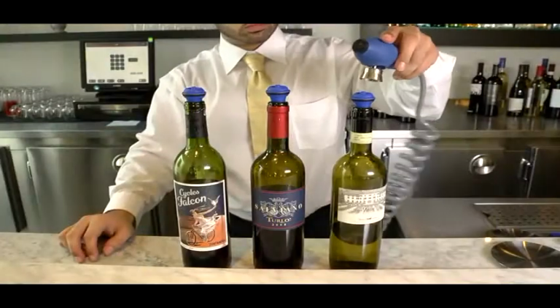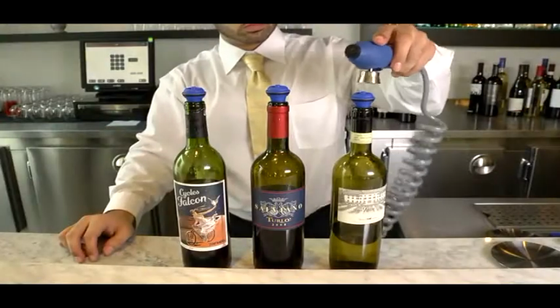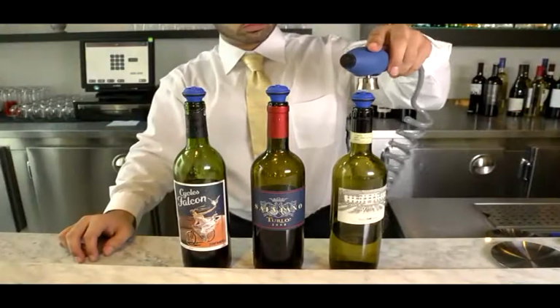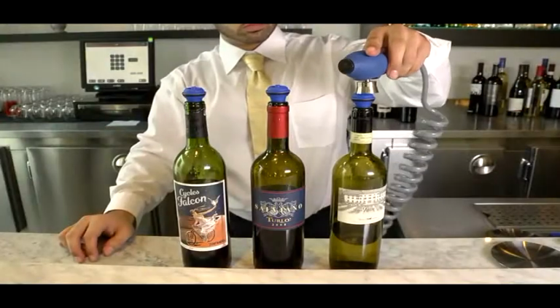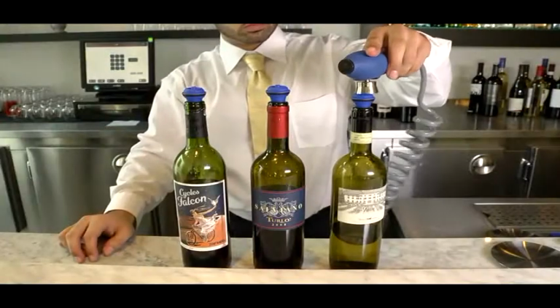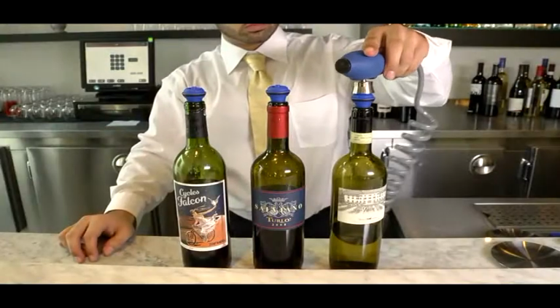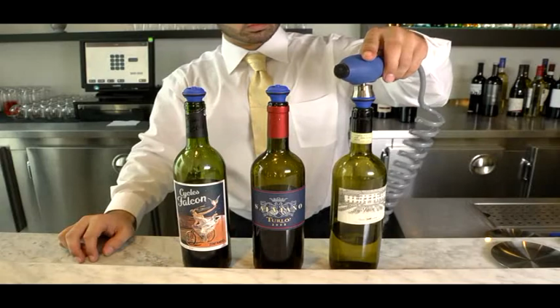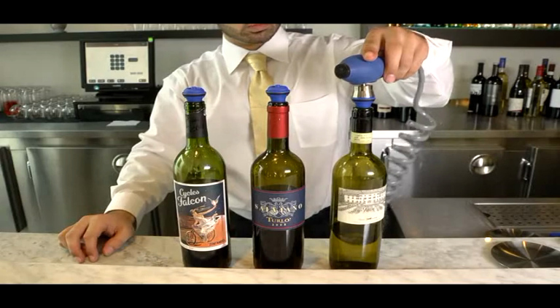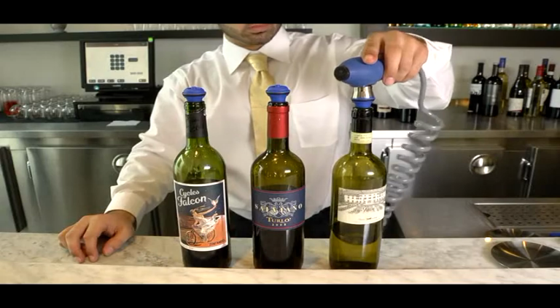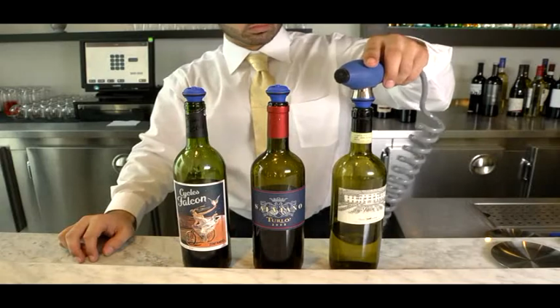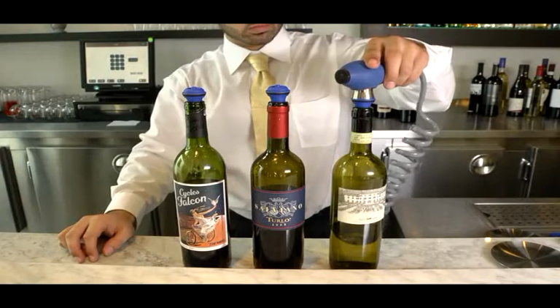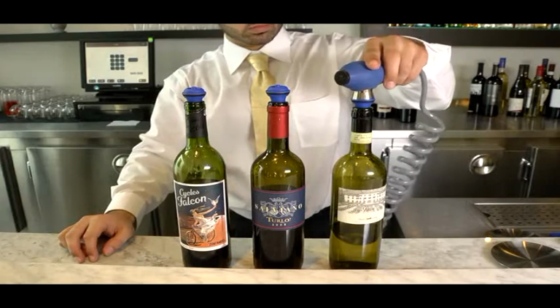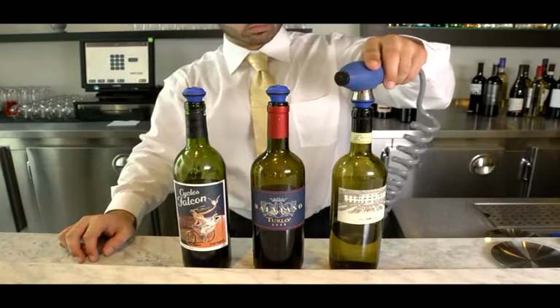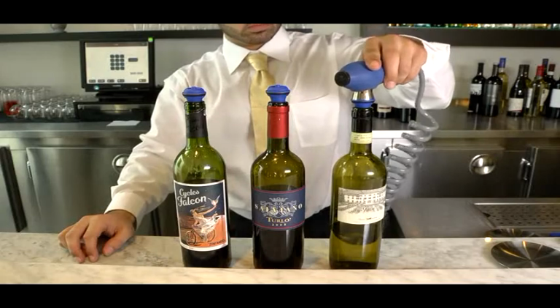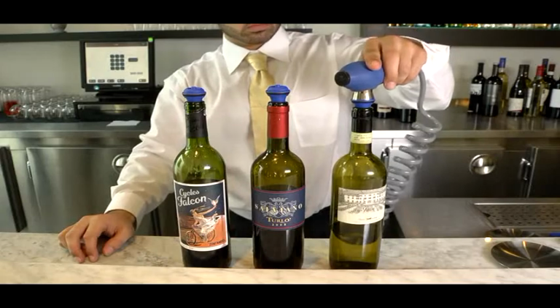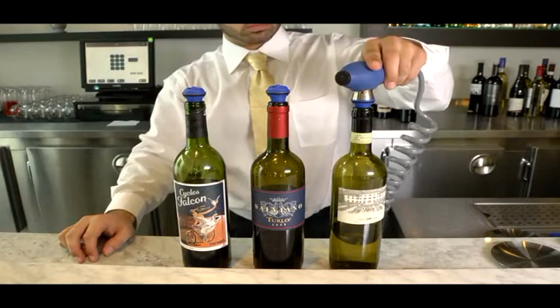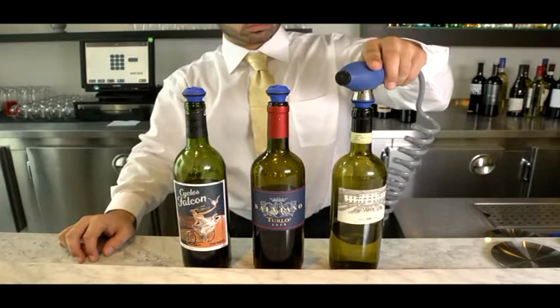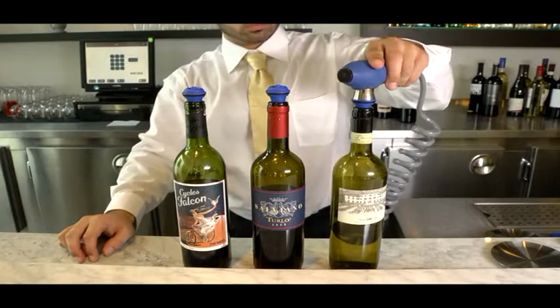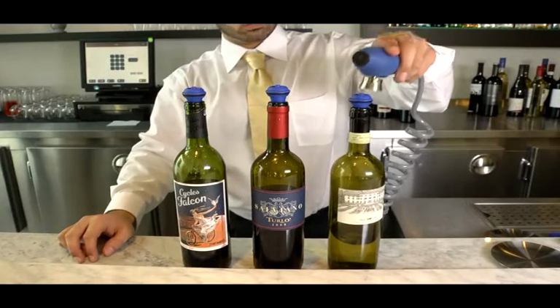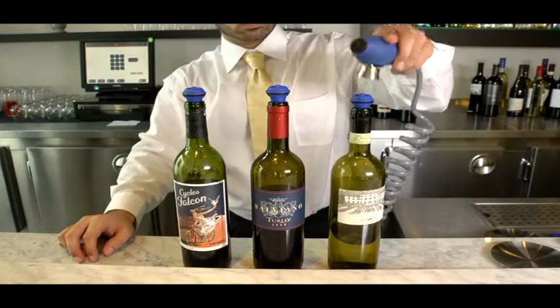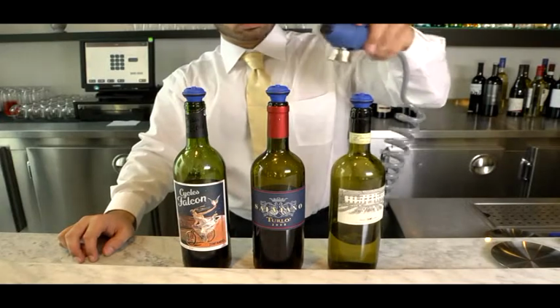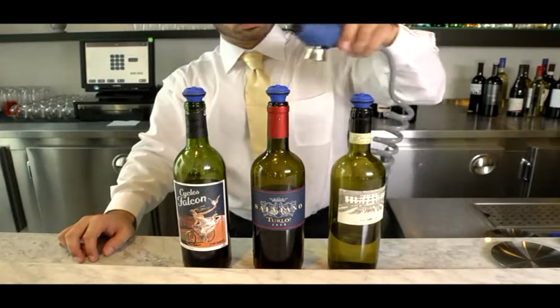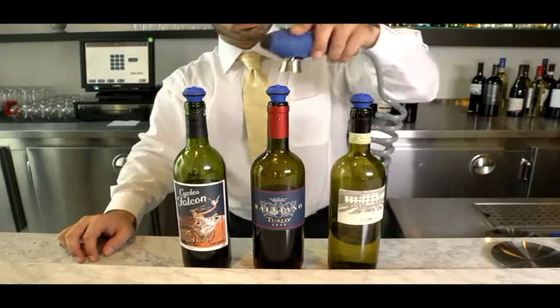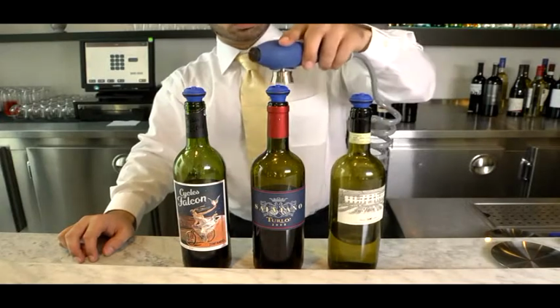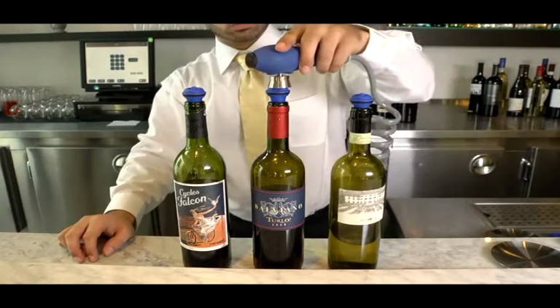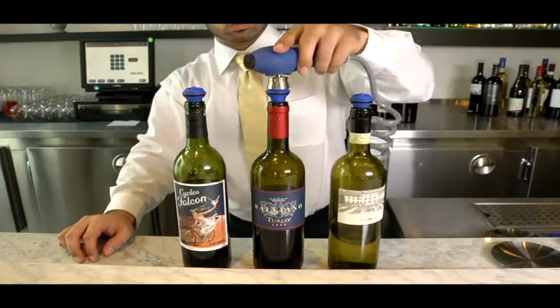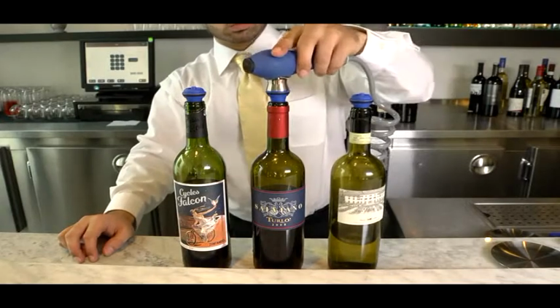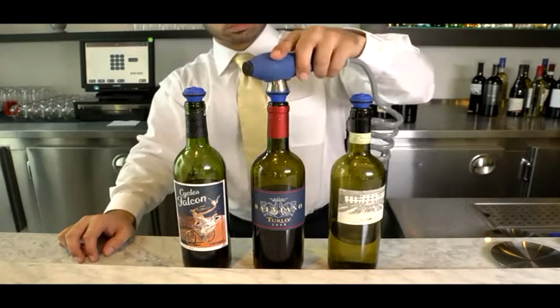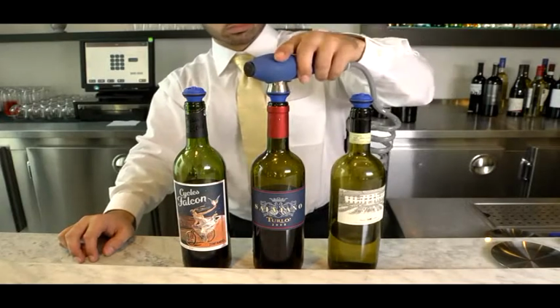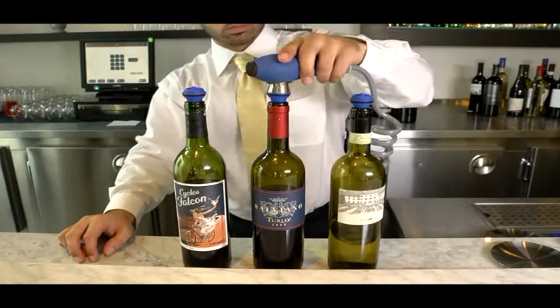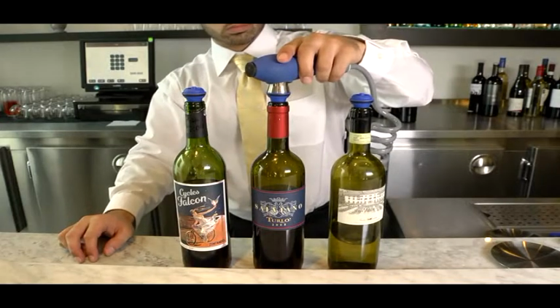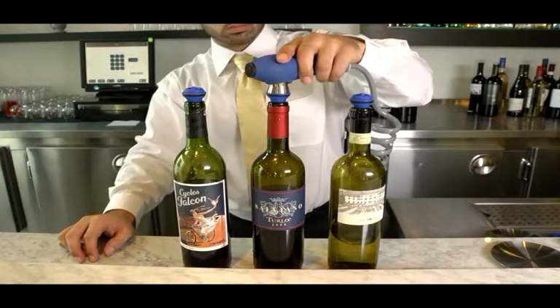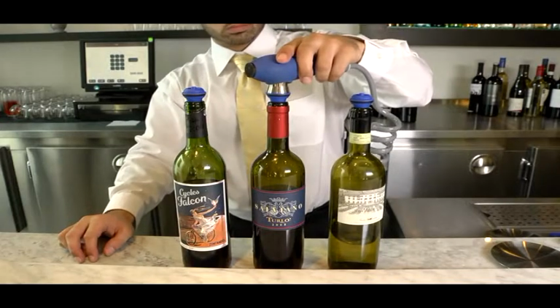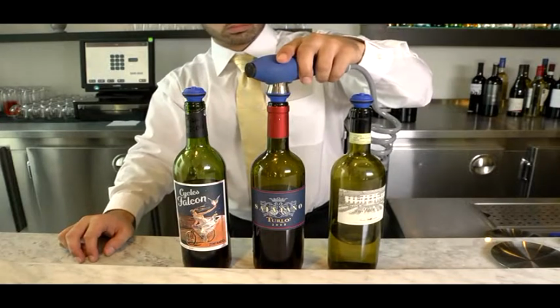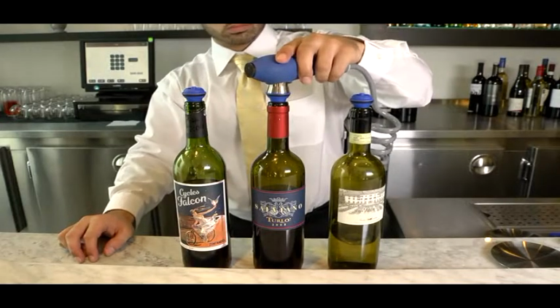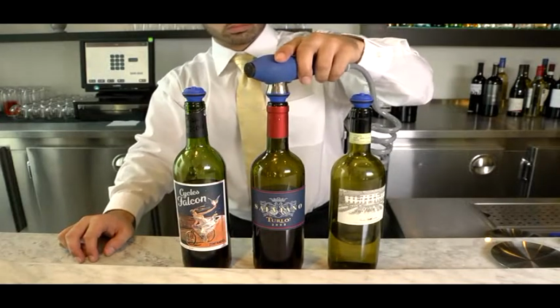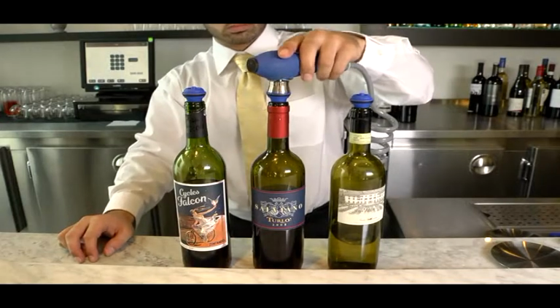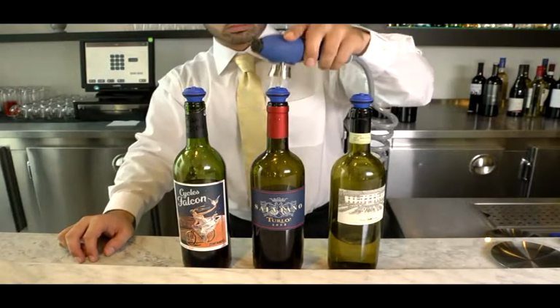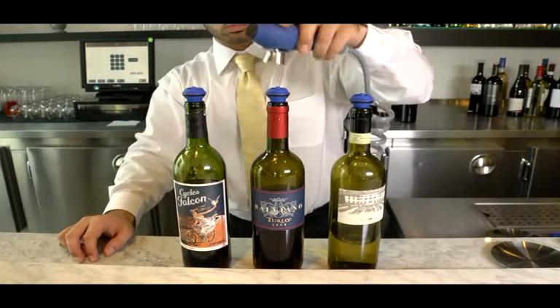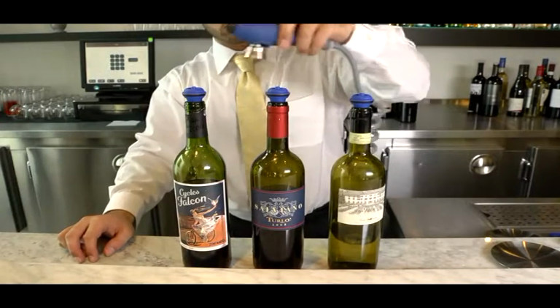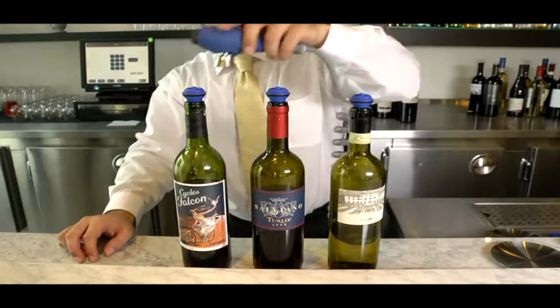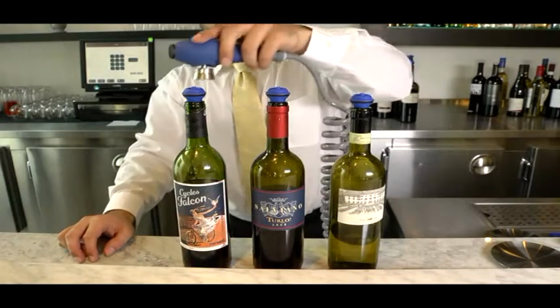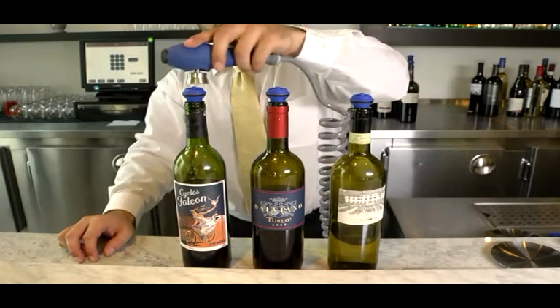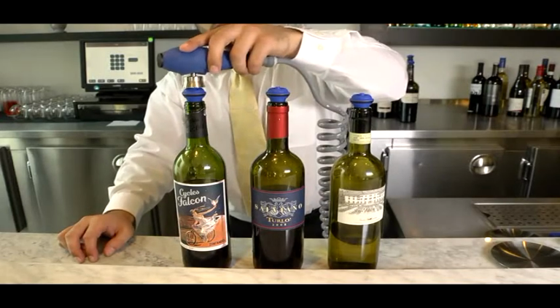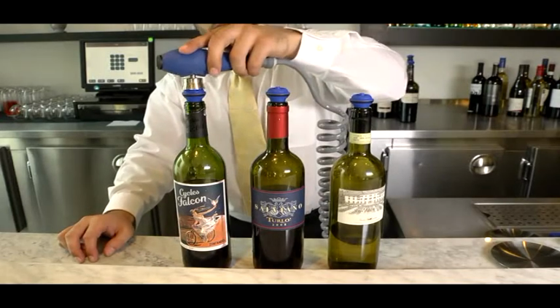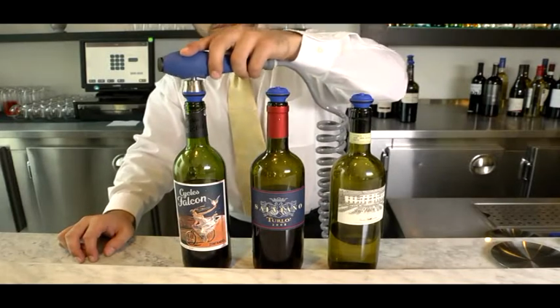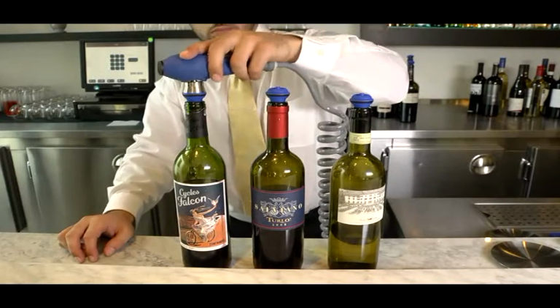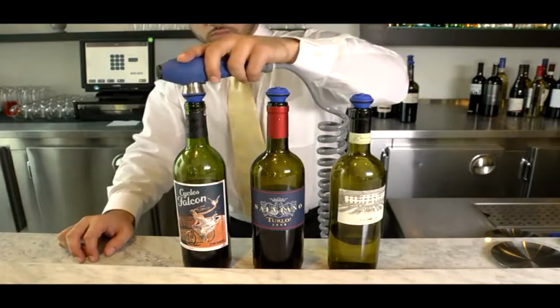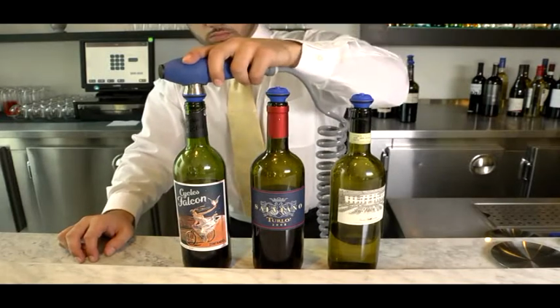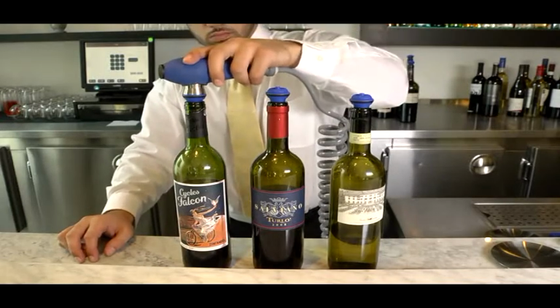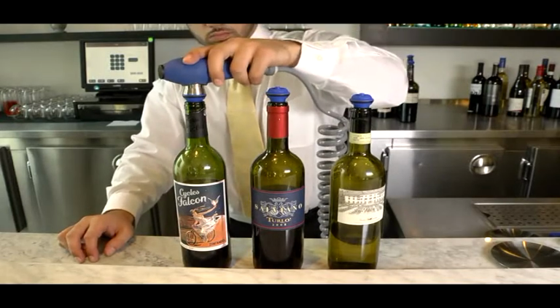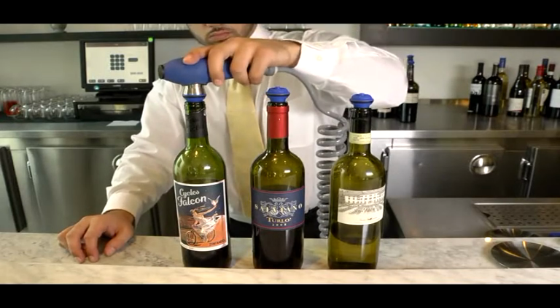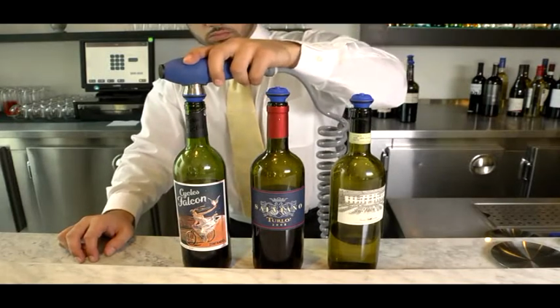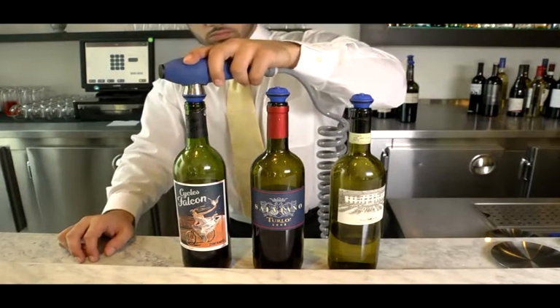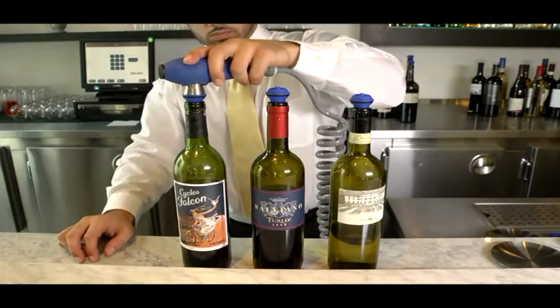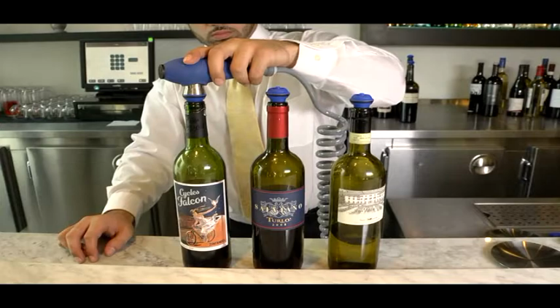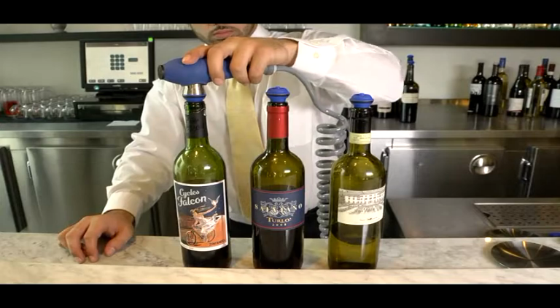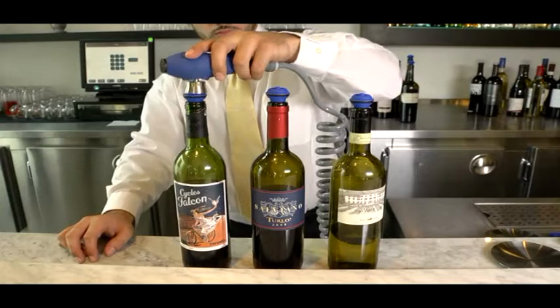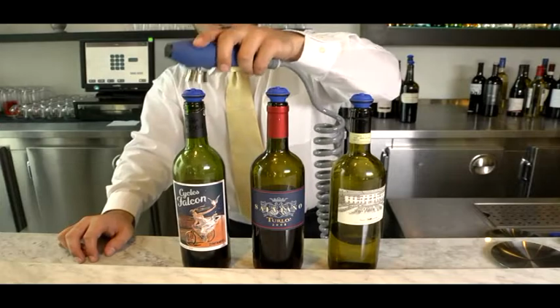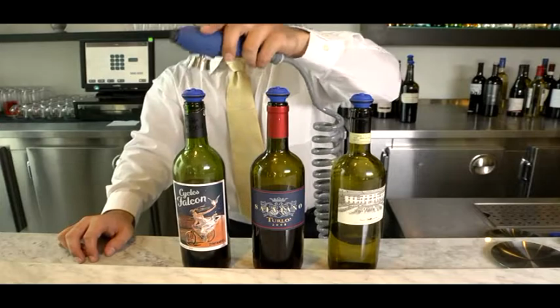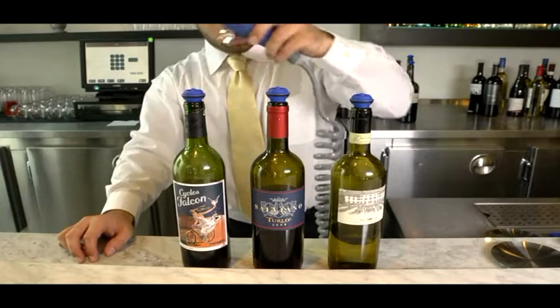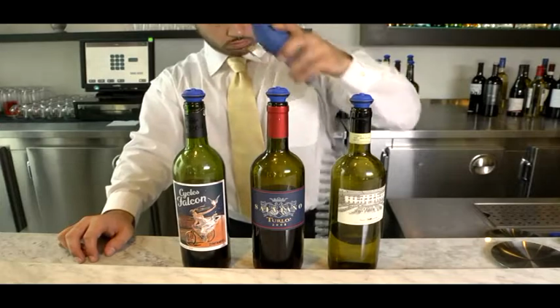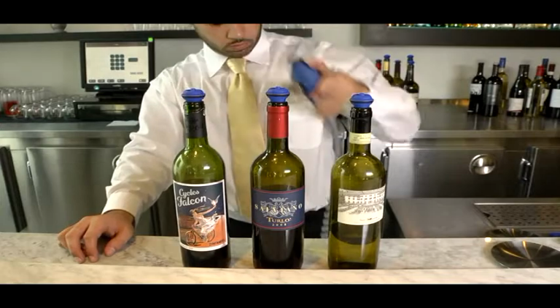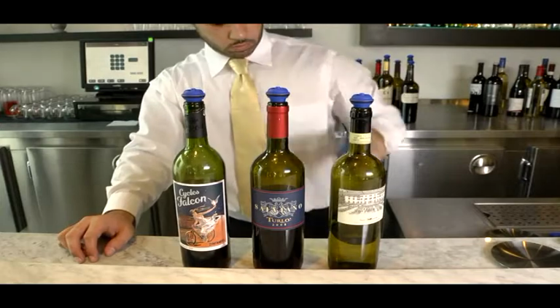Vinfiniti guarantees quality, all but eliminates loss, and allows you to maximize the profit potential of your wine by the glass program.